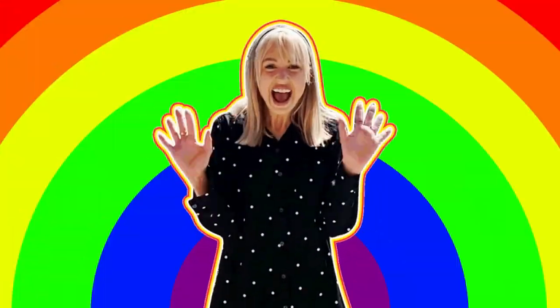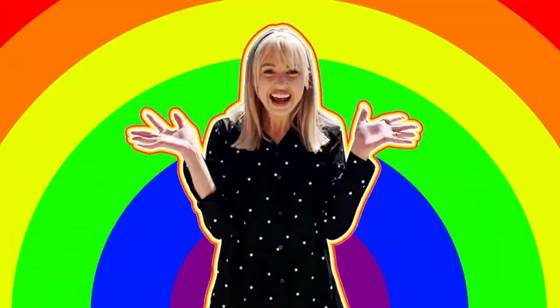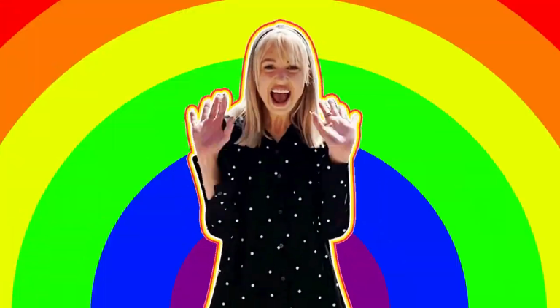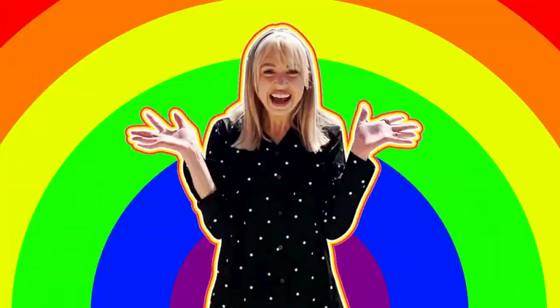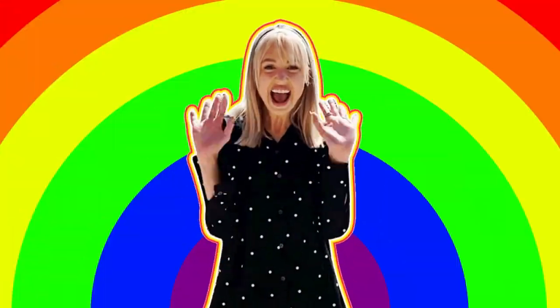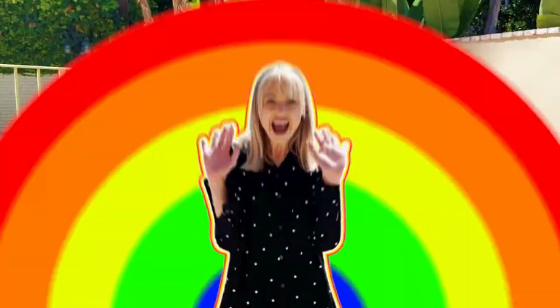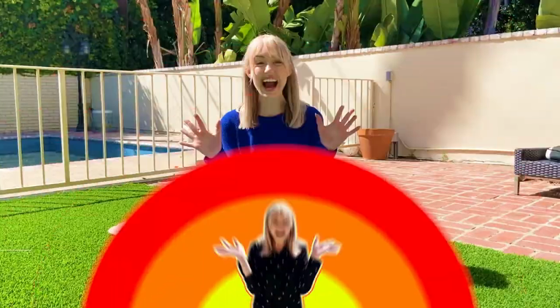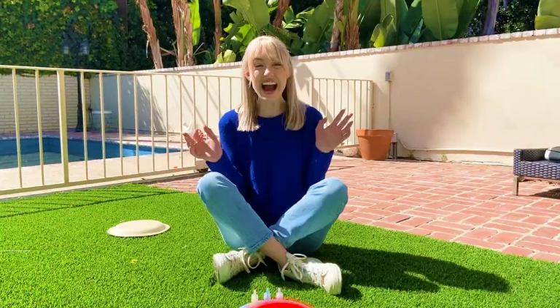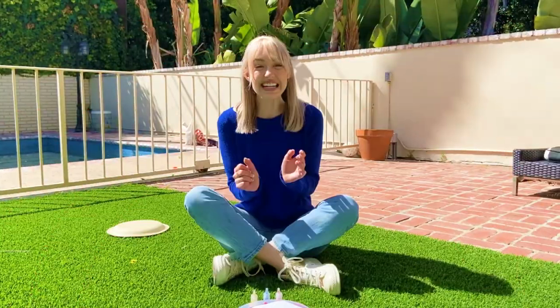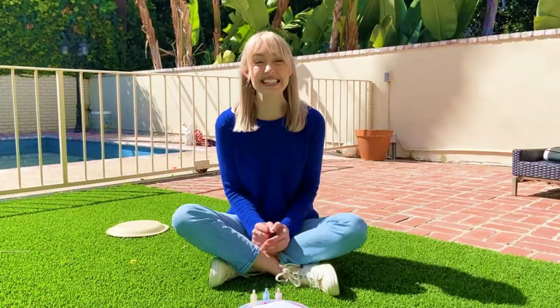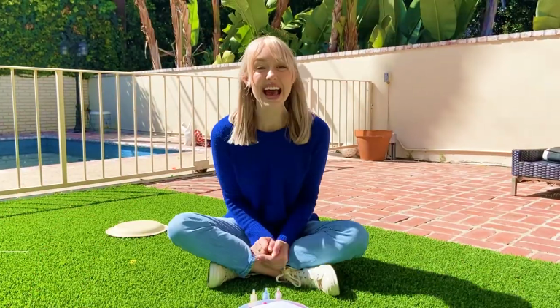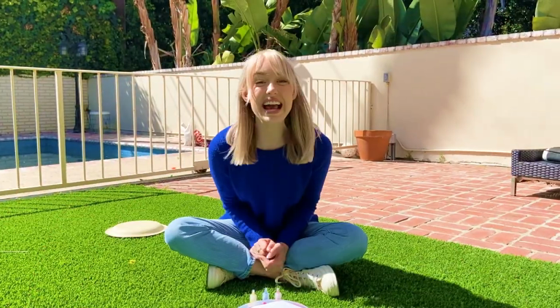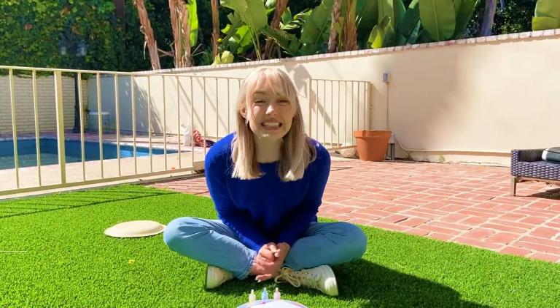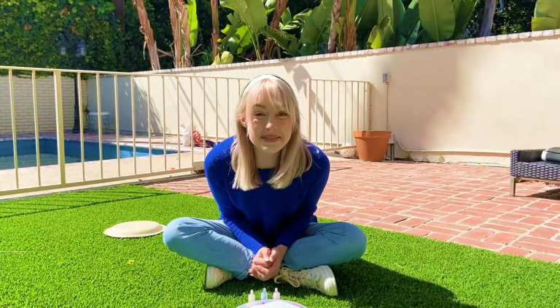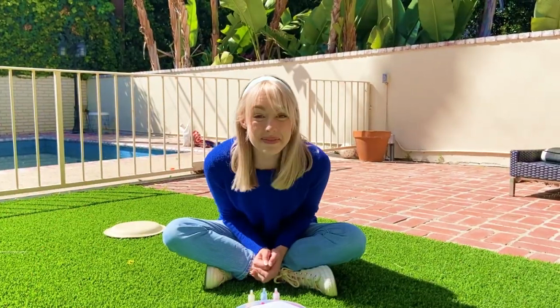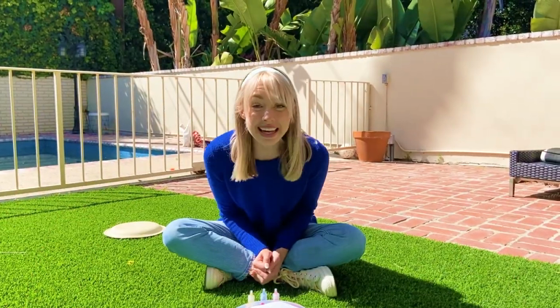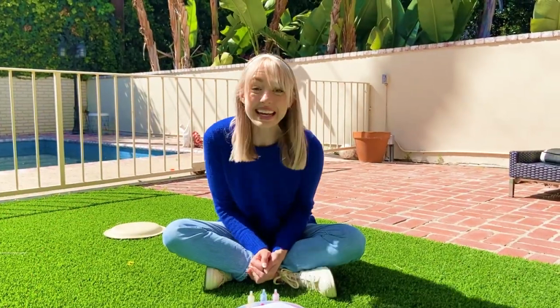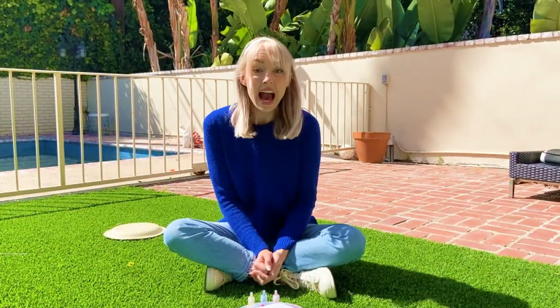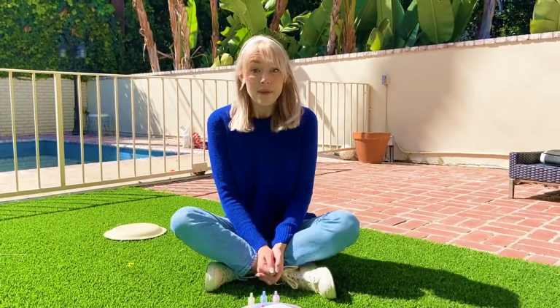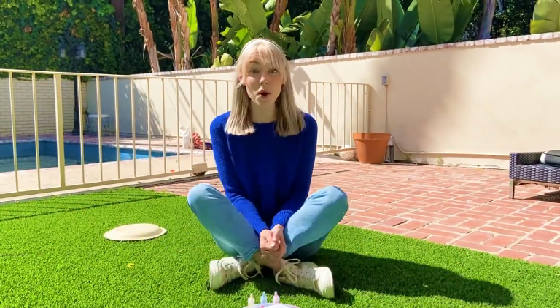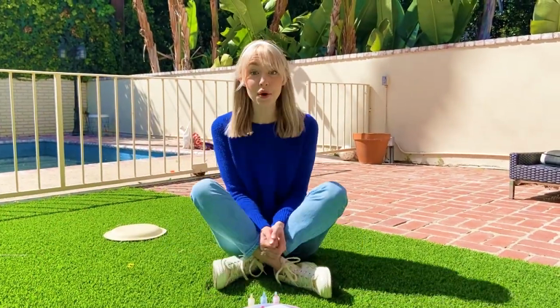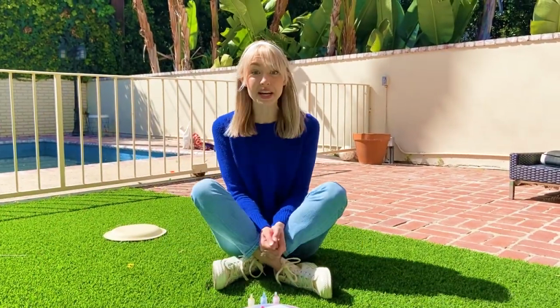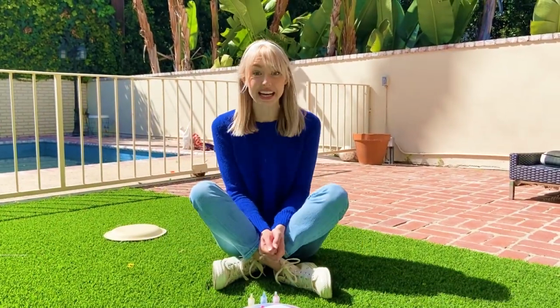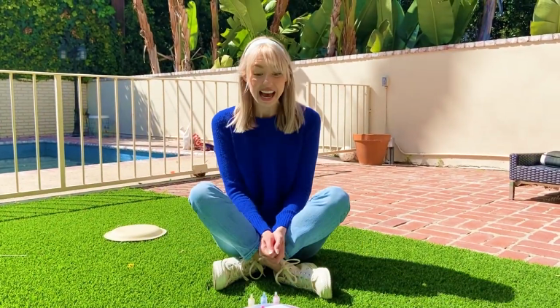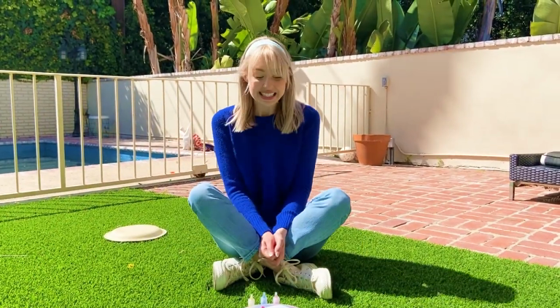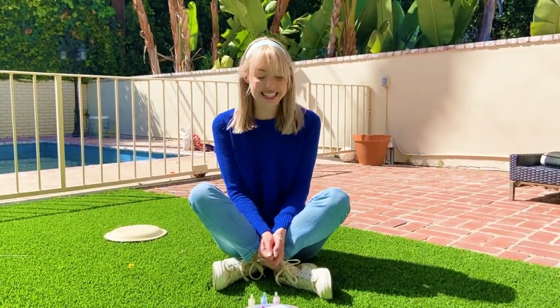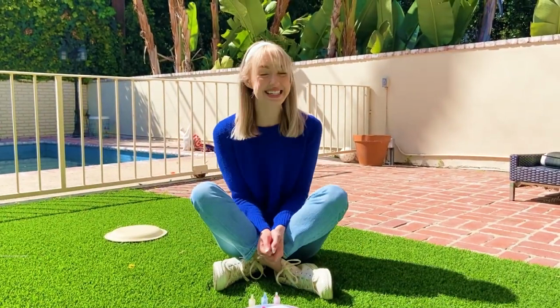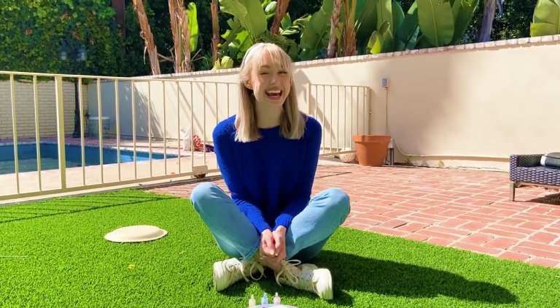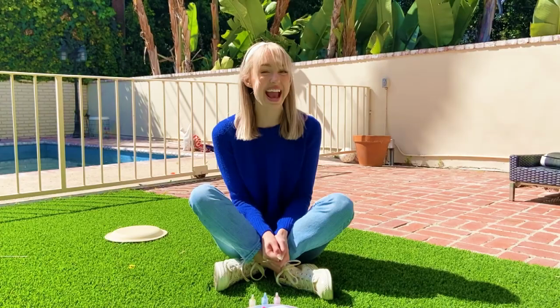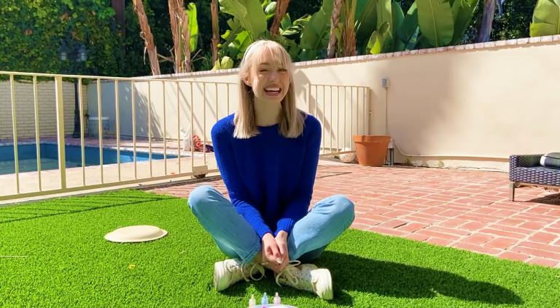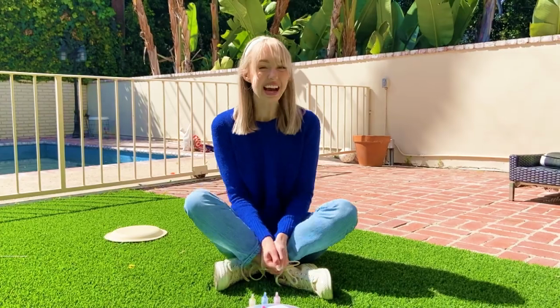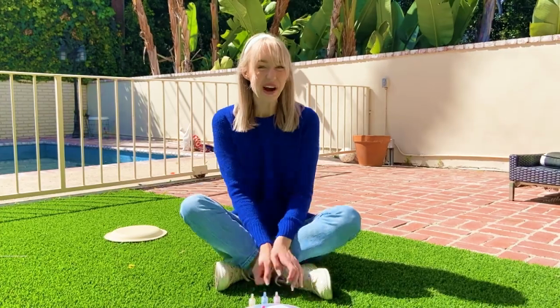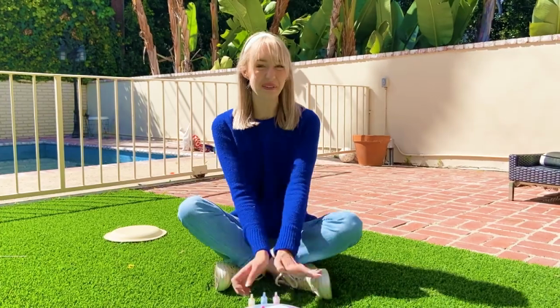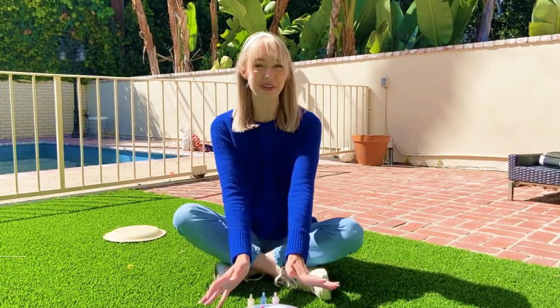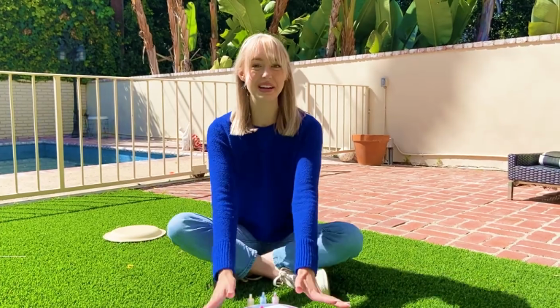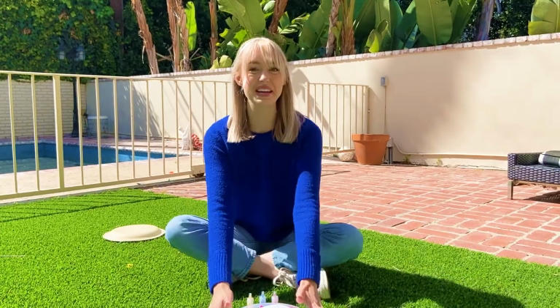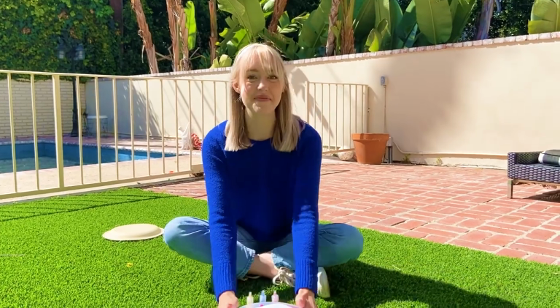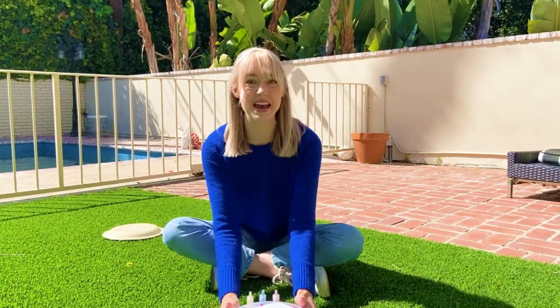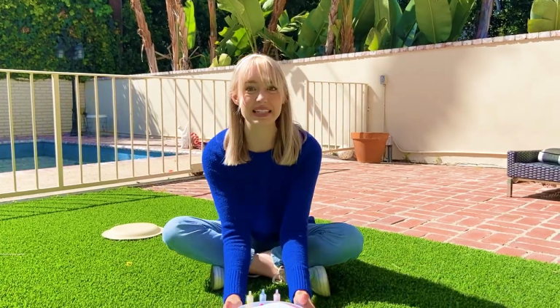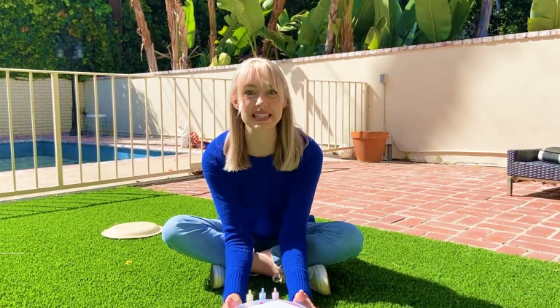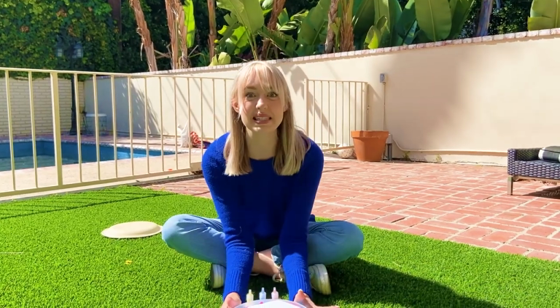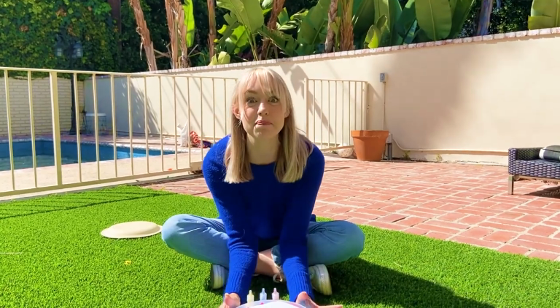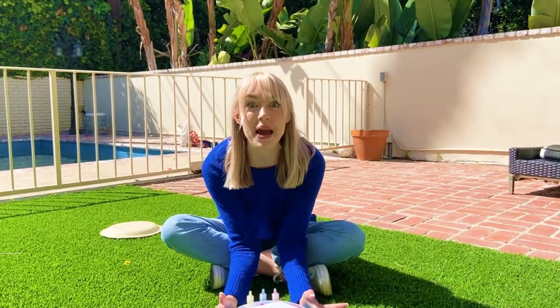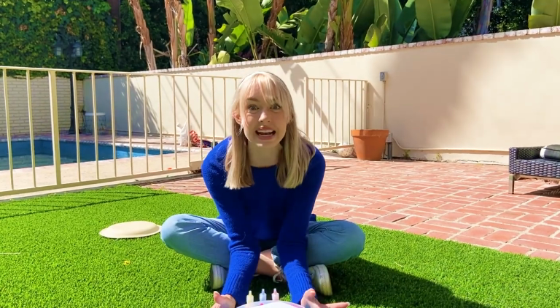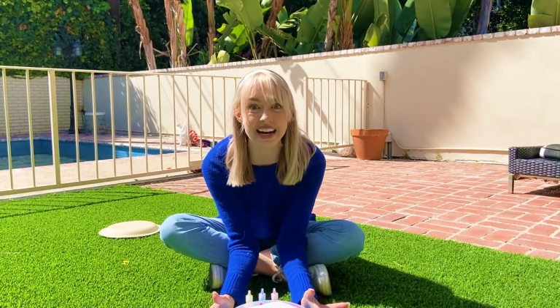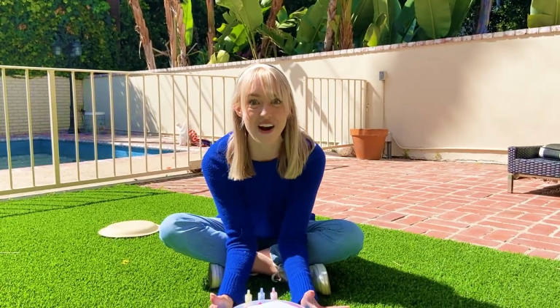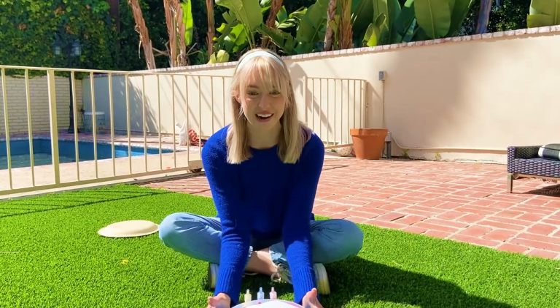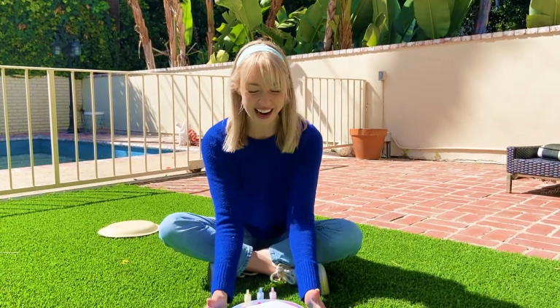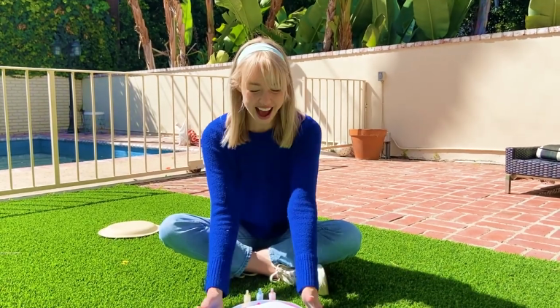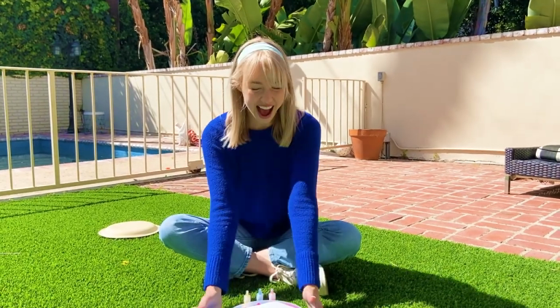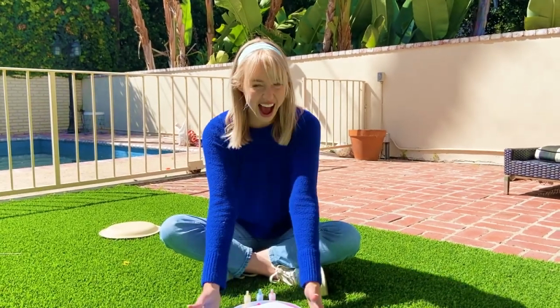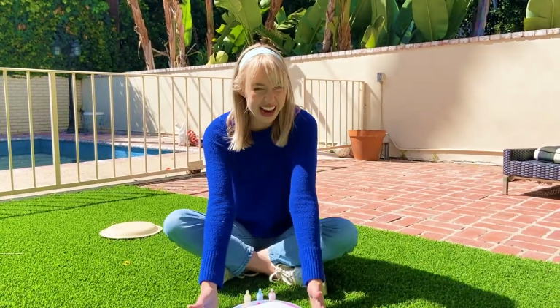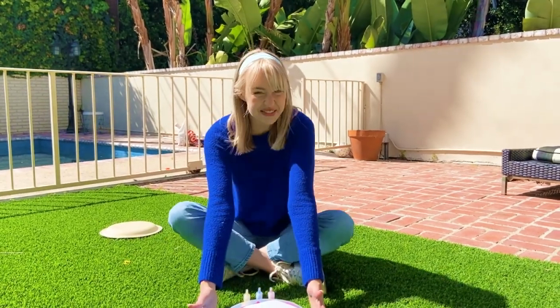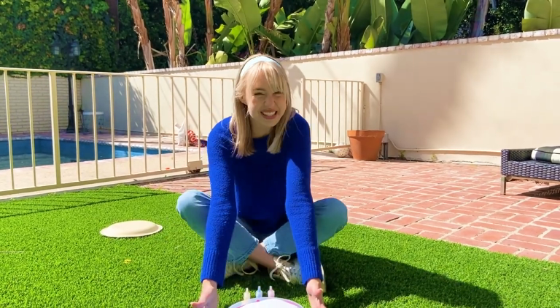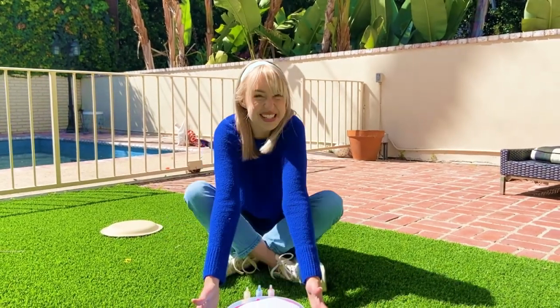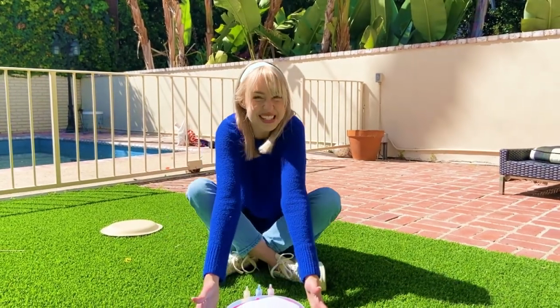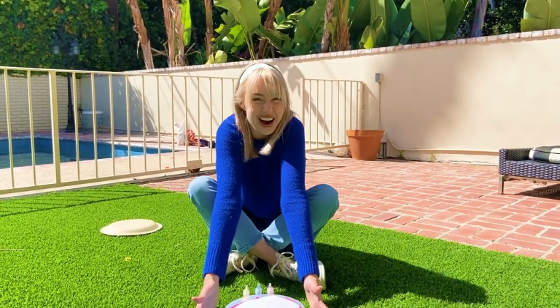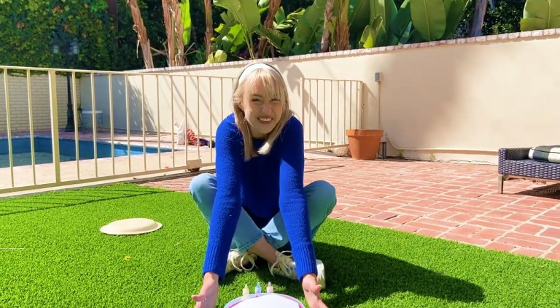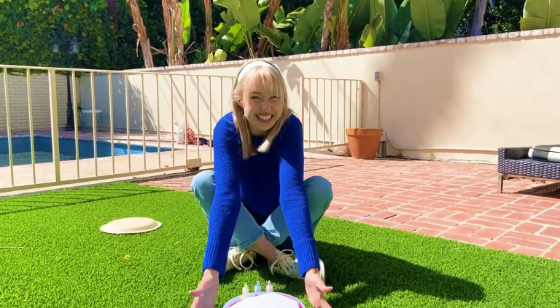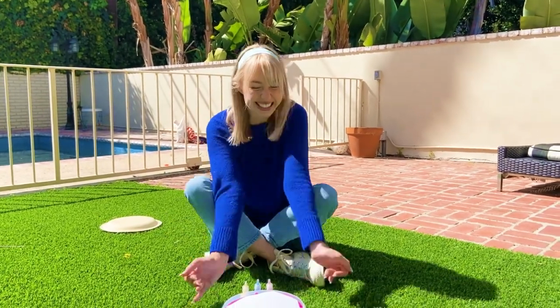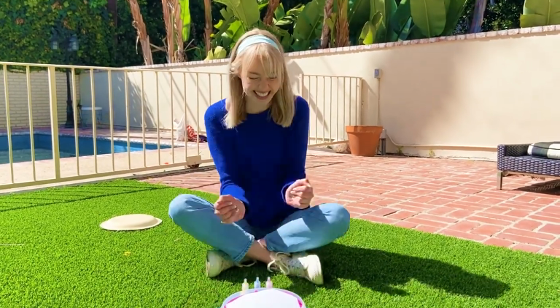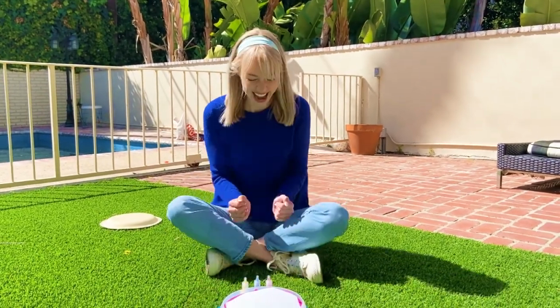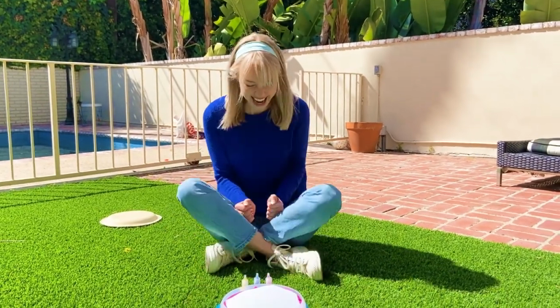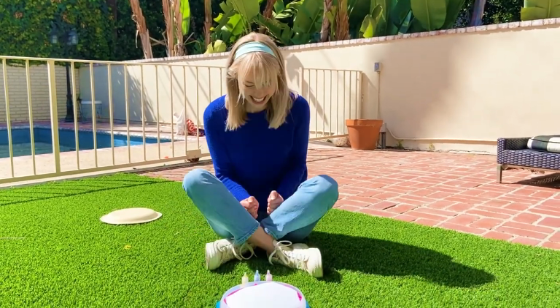Hey guys, it's me, Moody. Today we're going to make spinning art. I'm so excited.